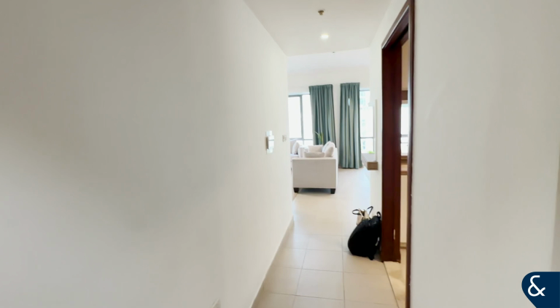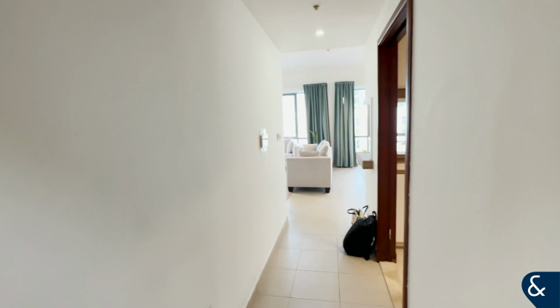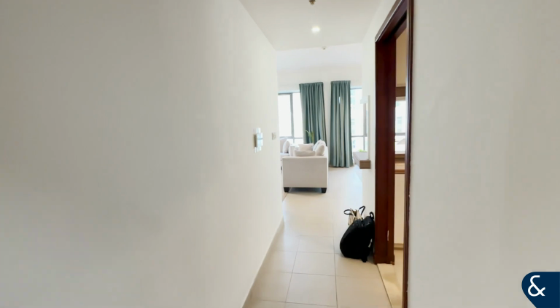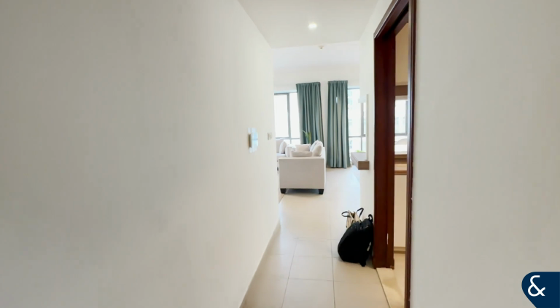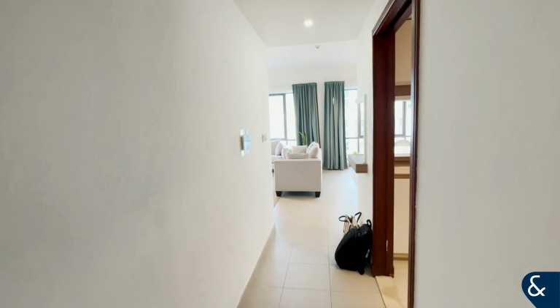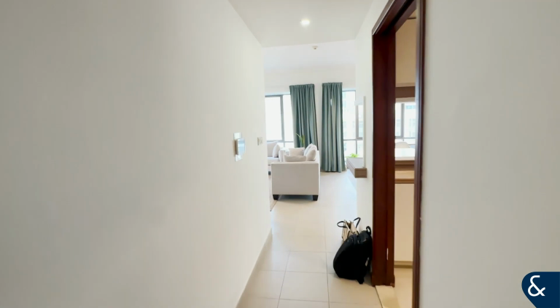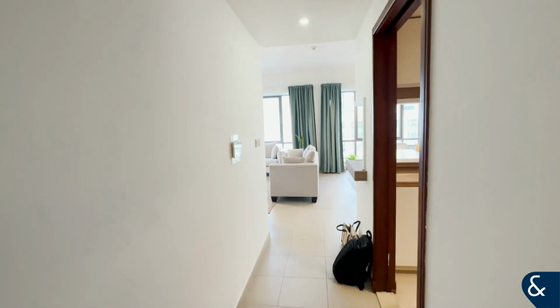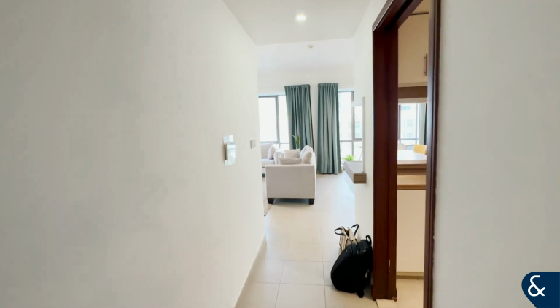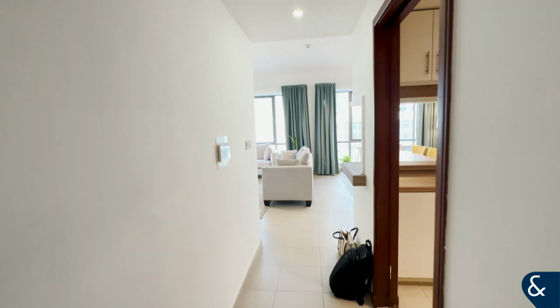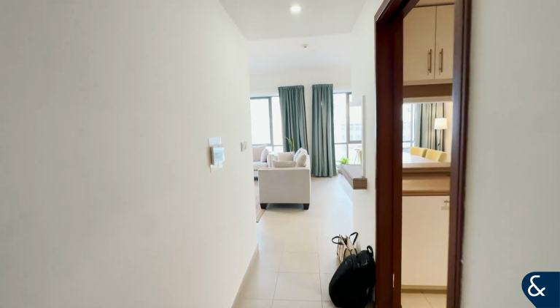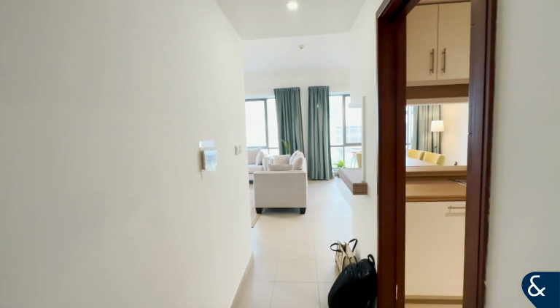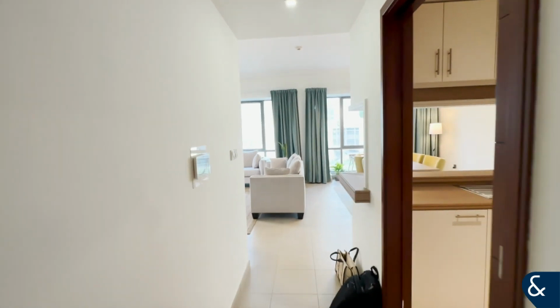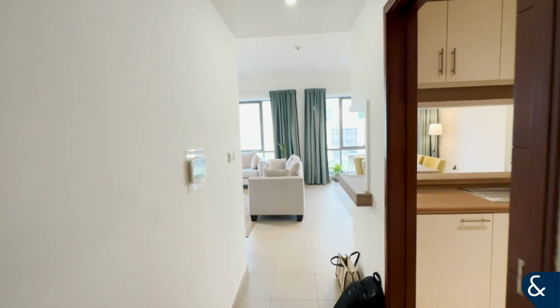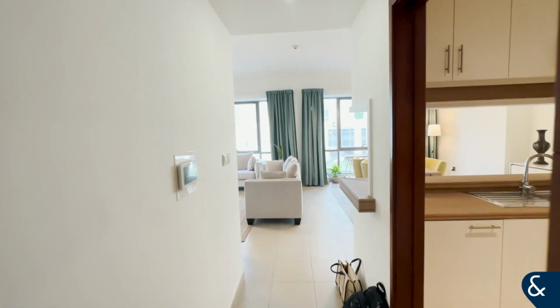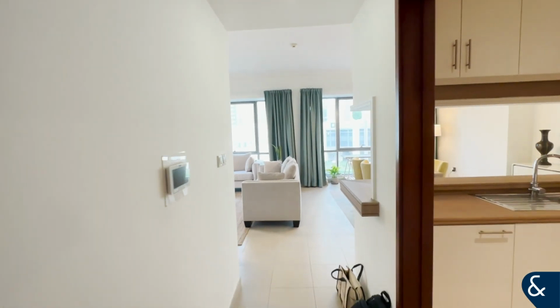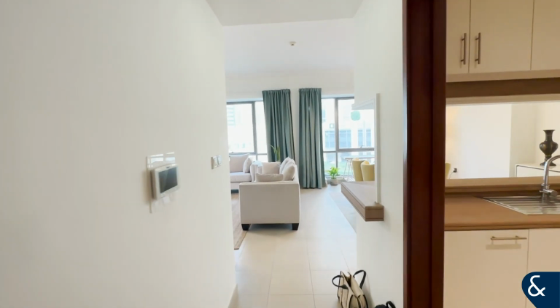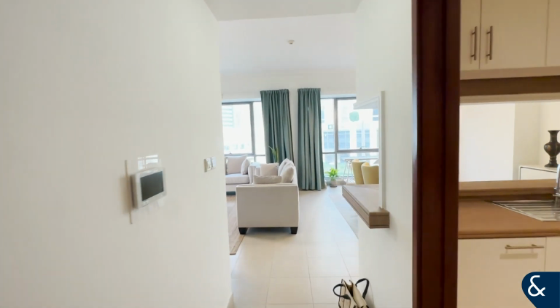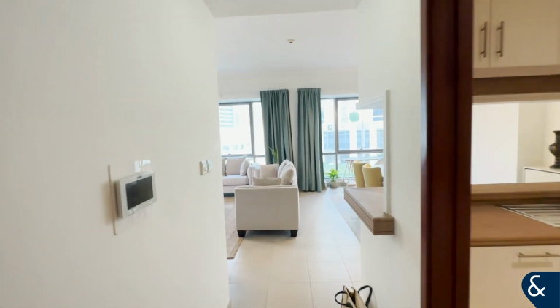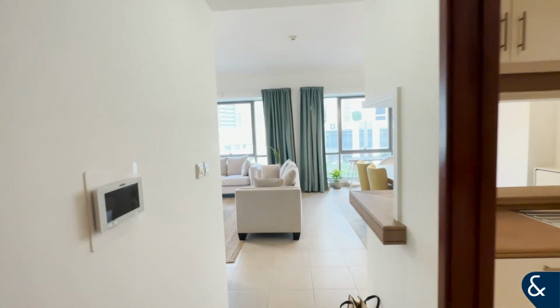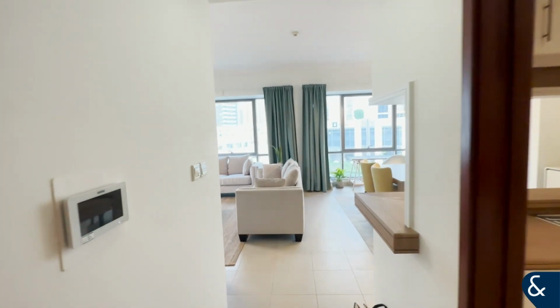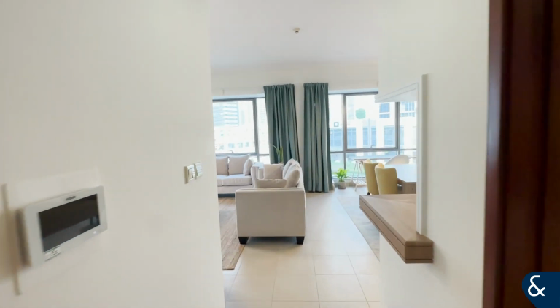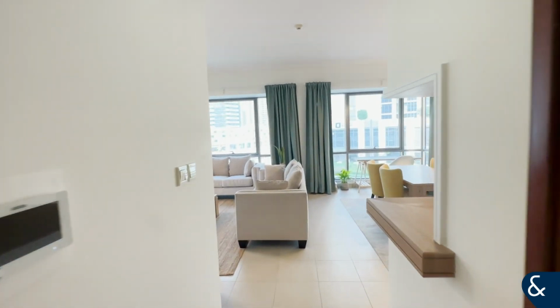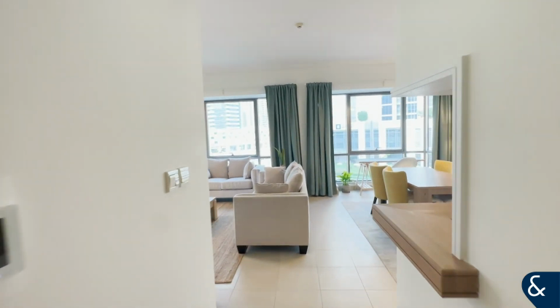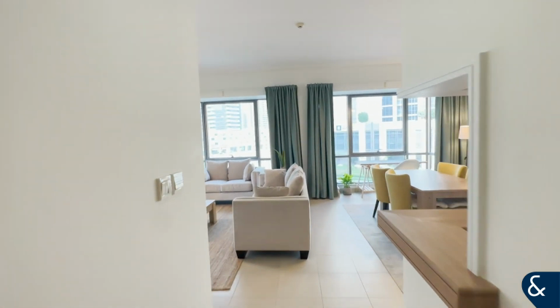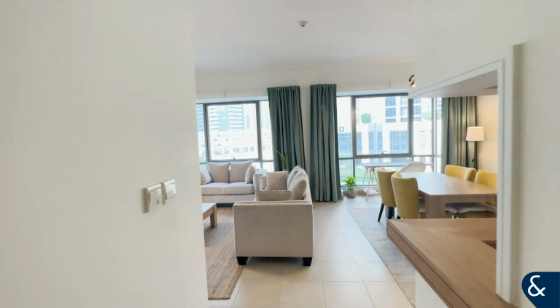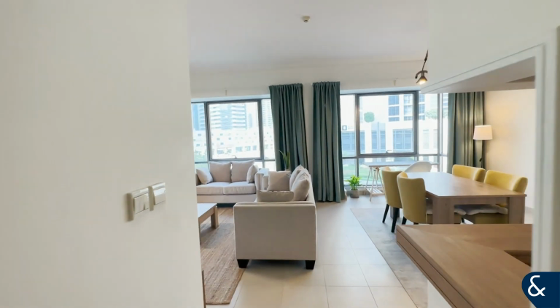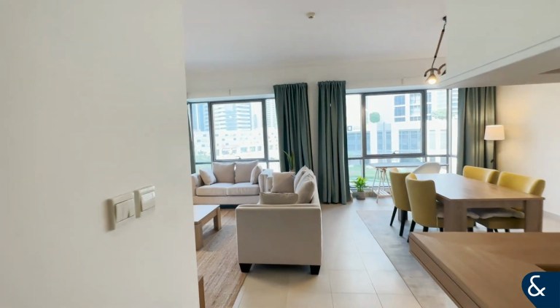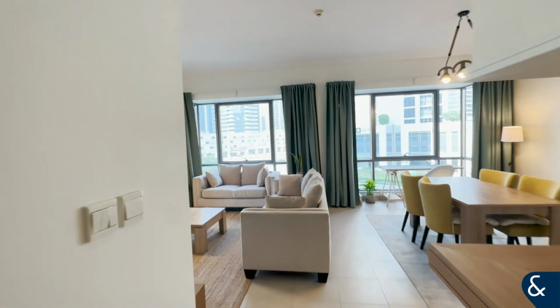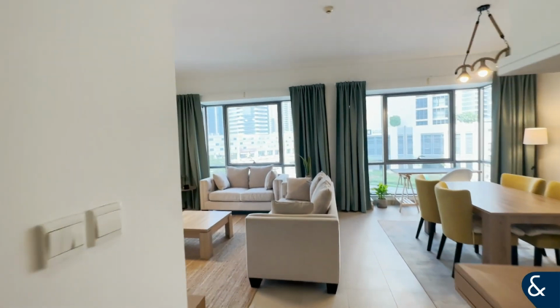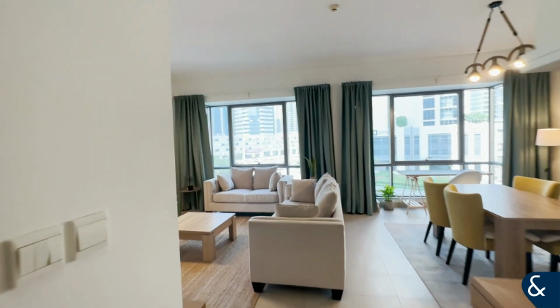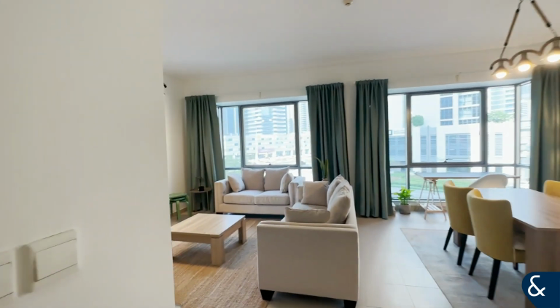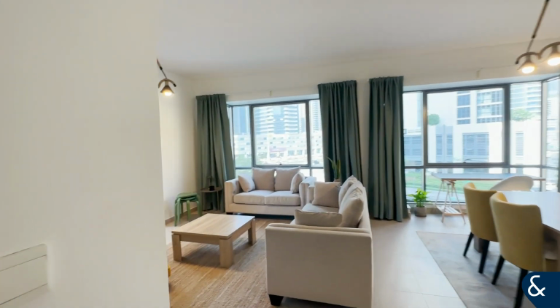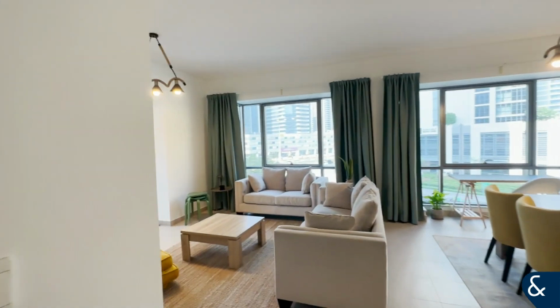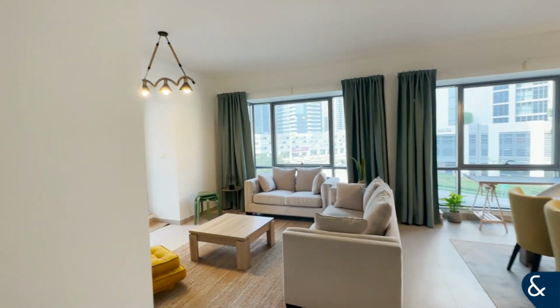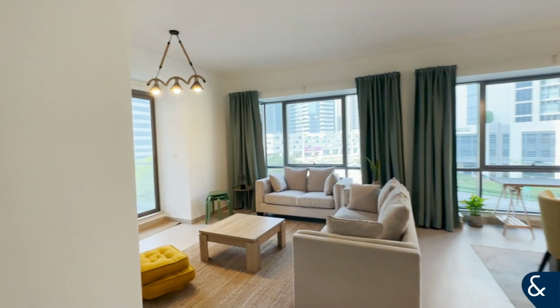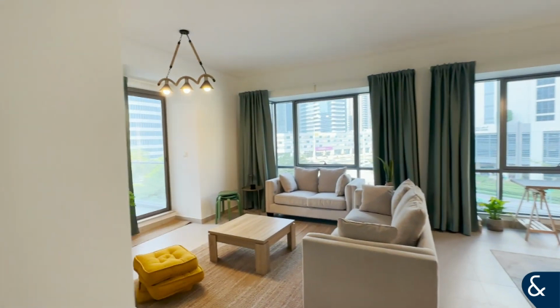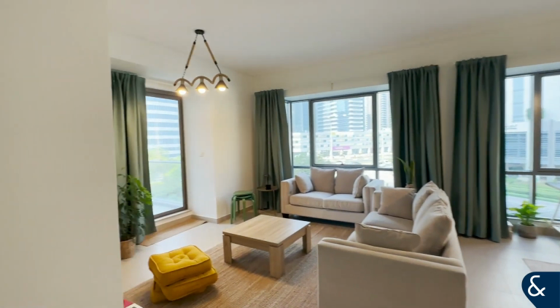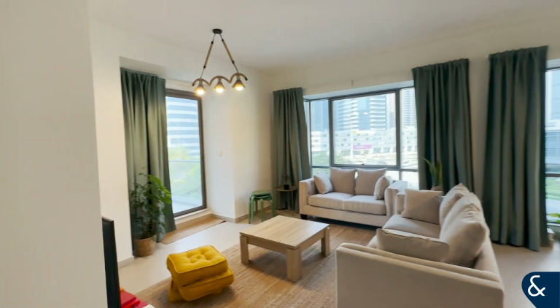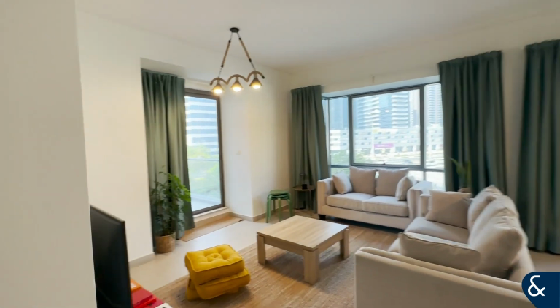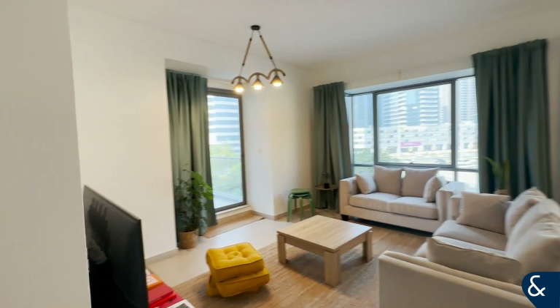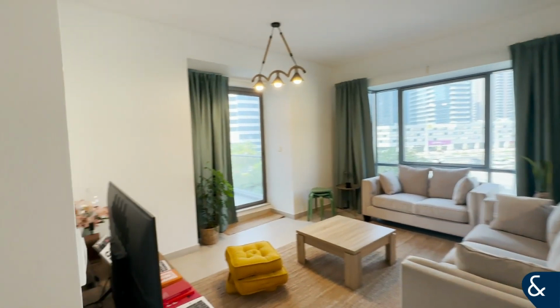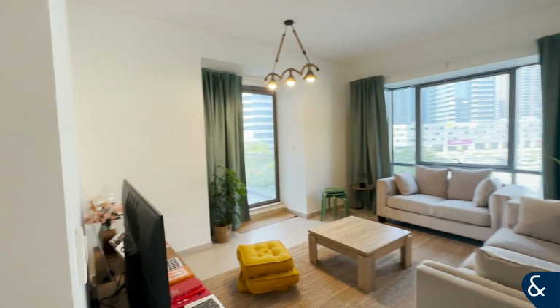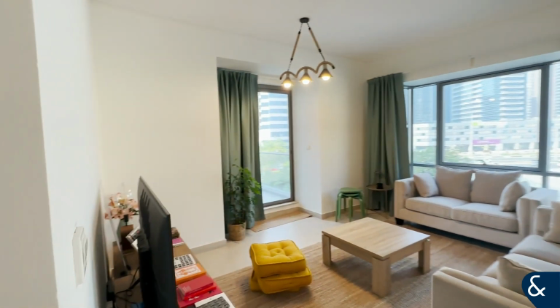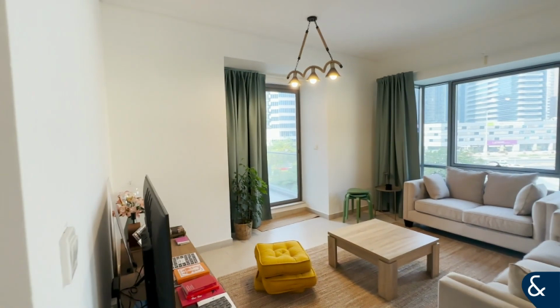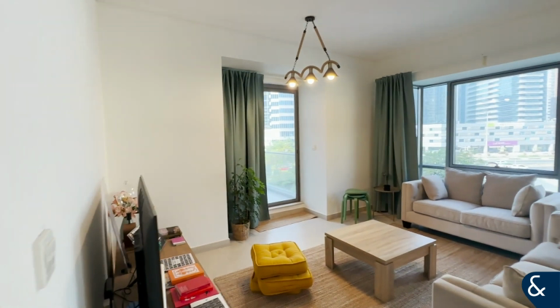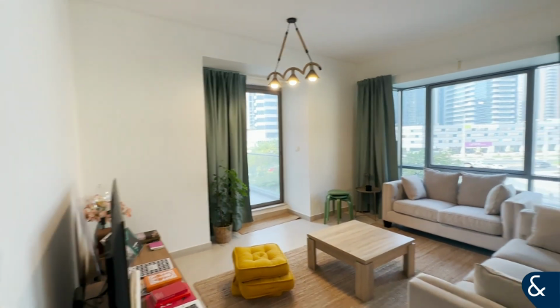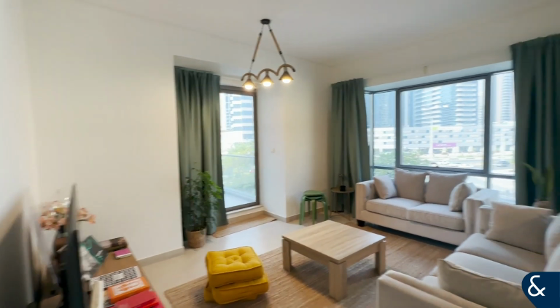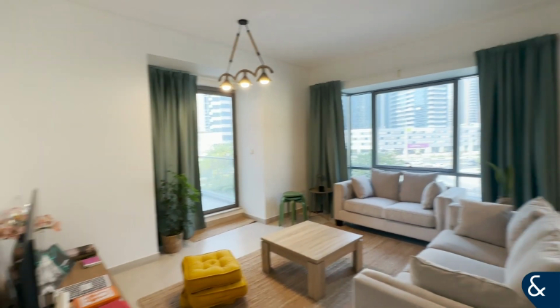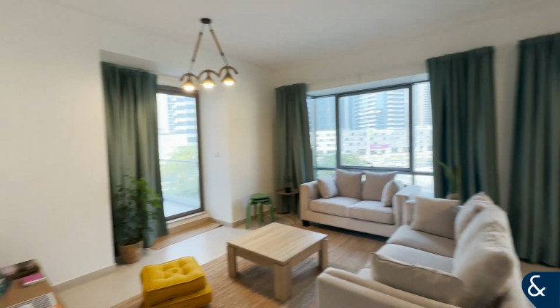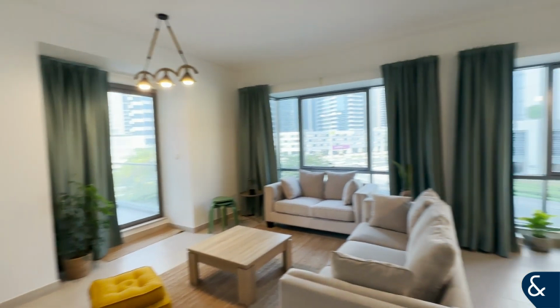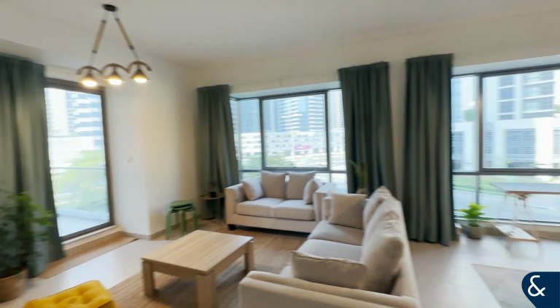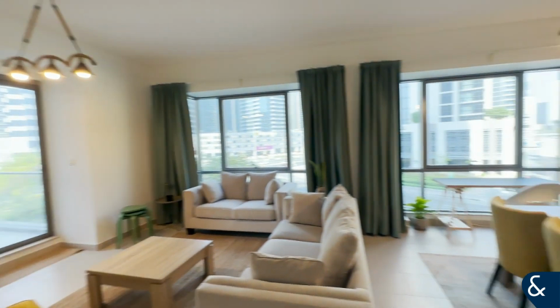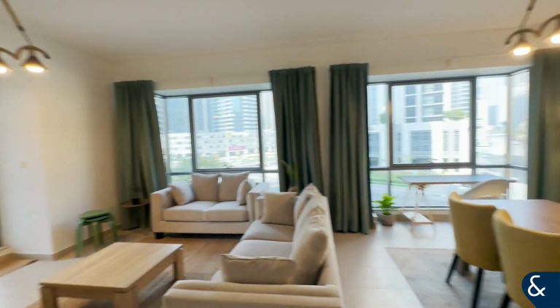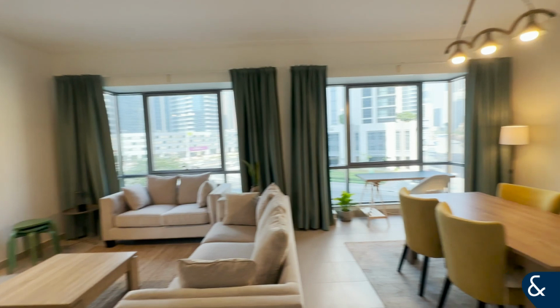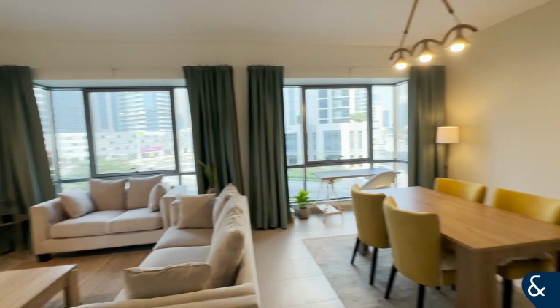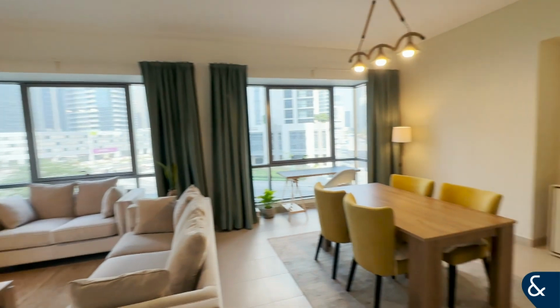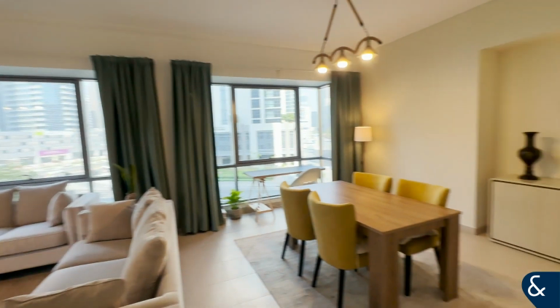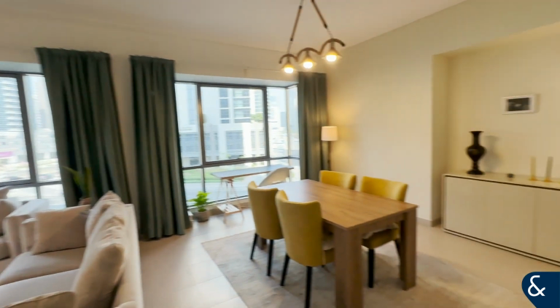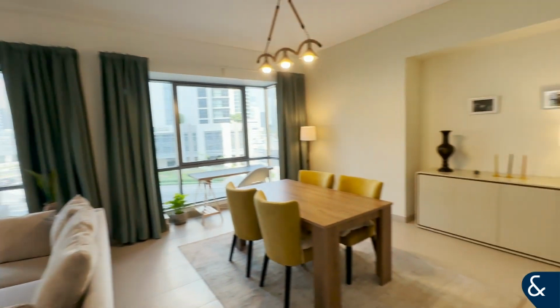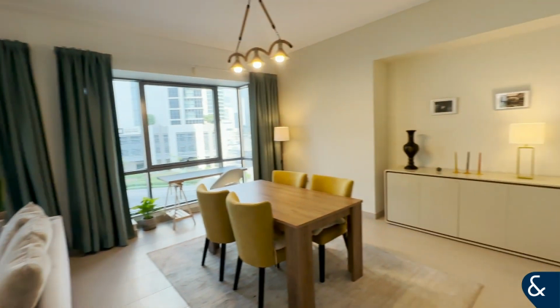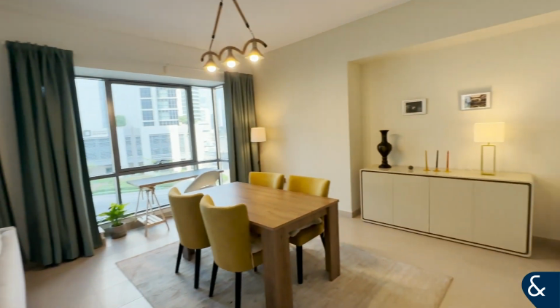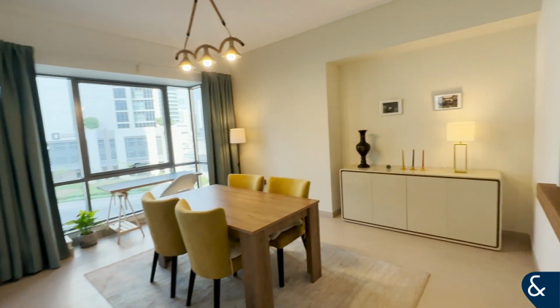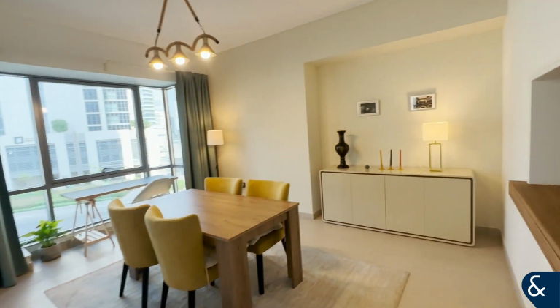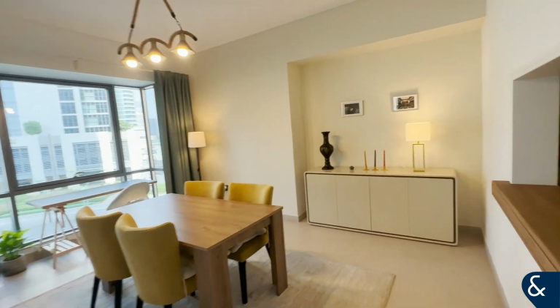Hi, this is Sarah from Allsop and Allsop. Today I'm showing you around this two-bedroom apartment in Southridge 1.